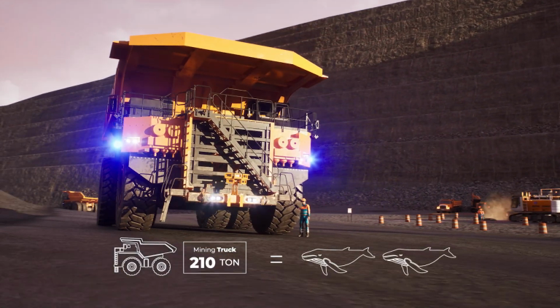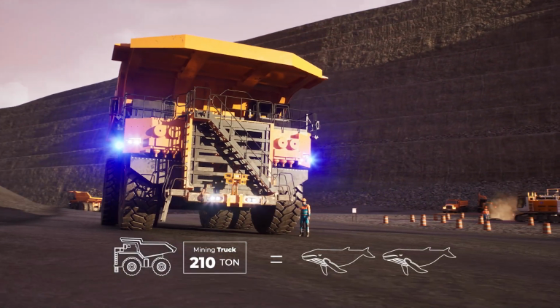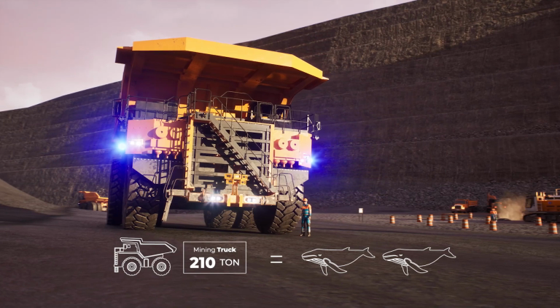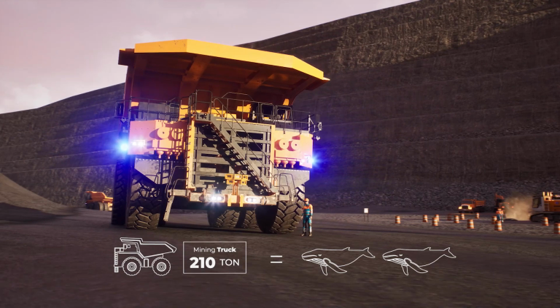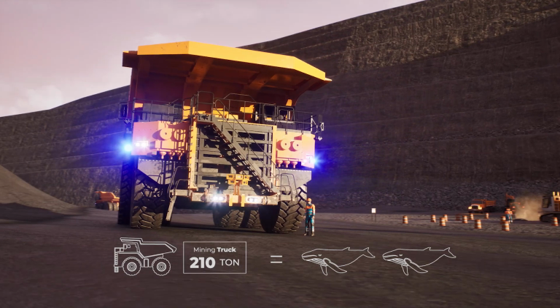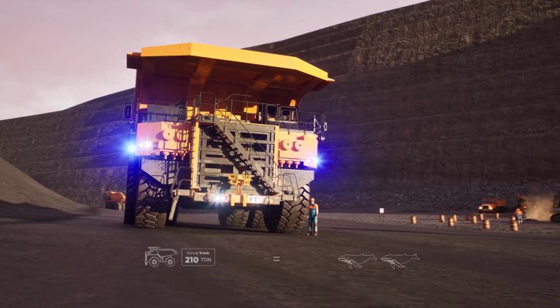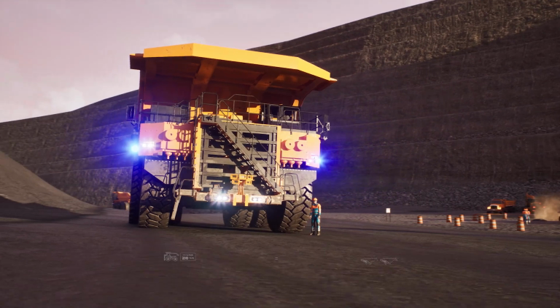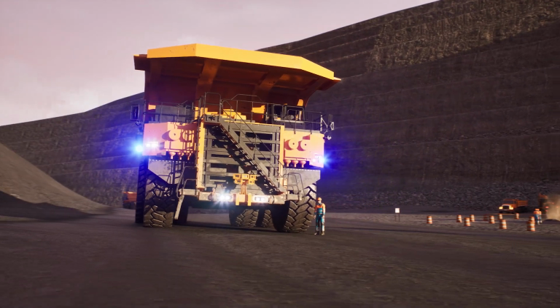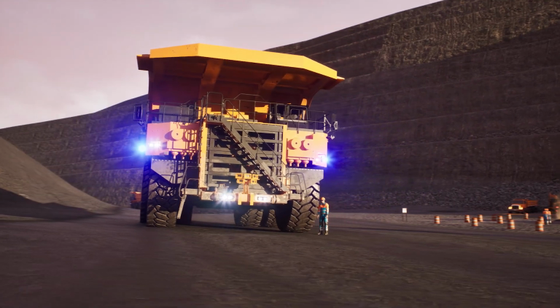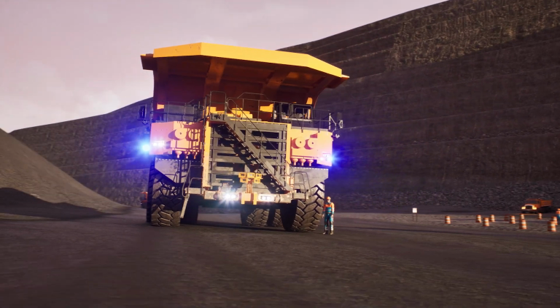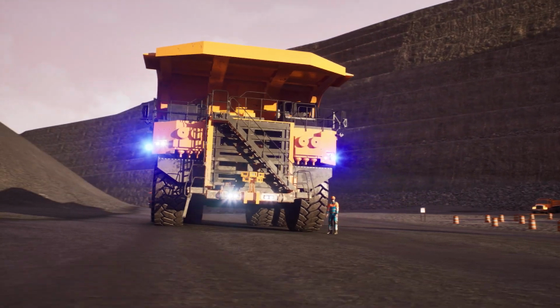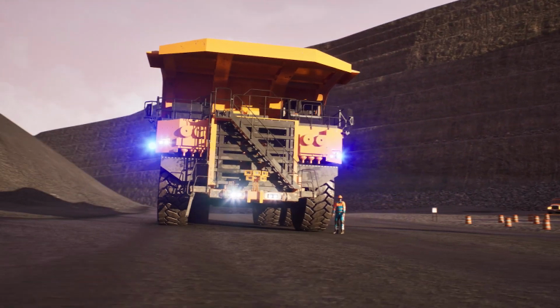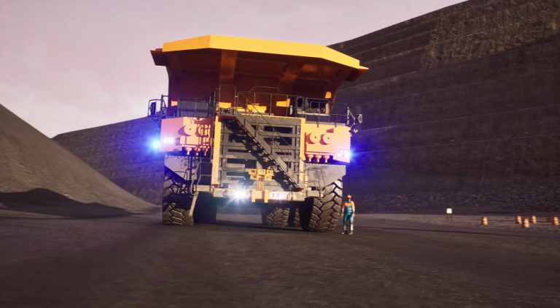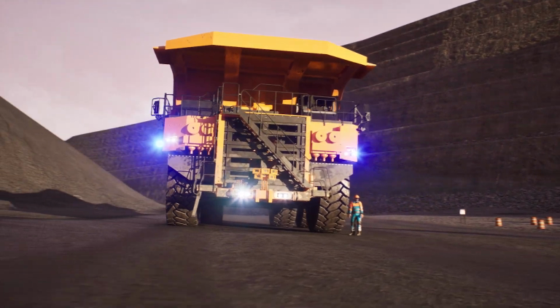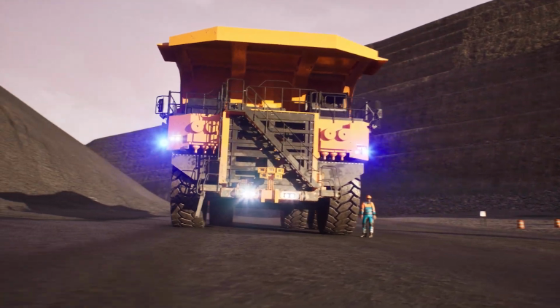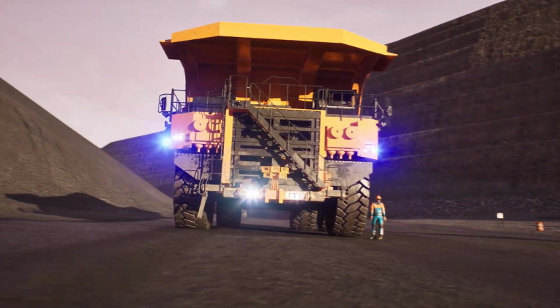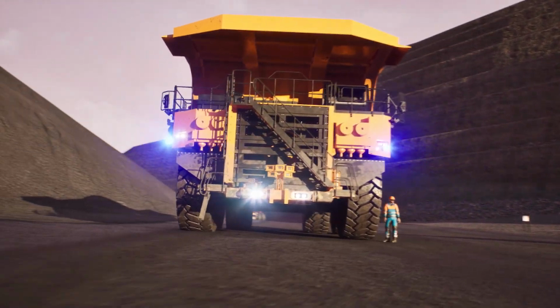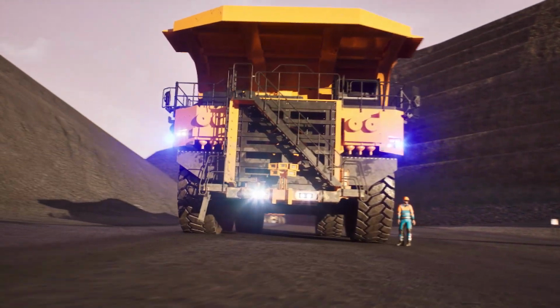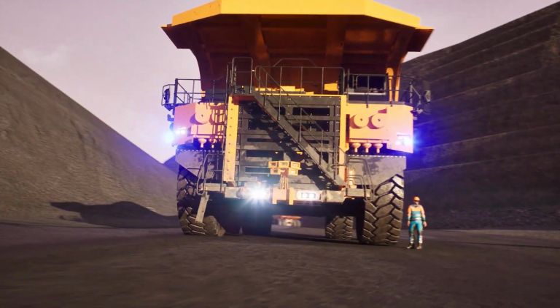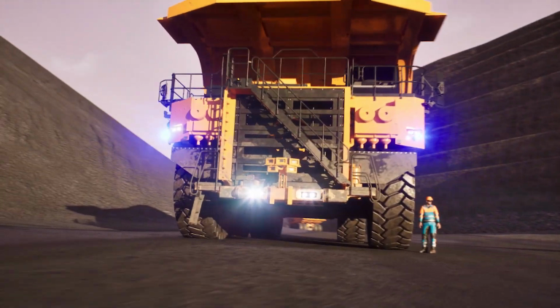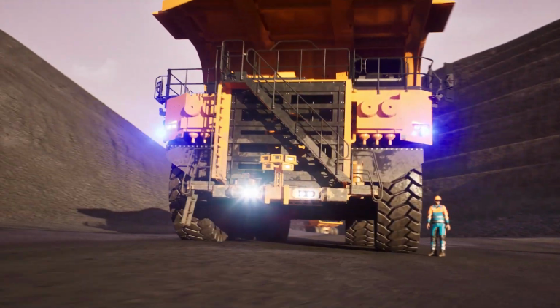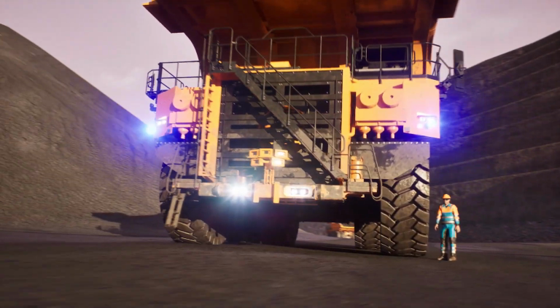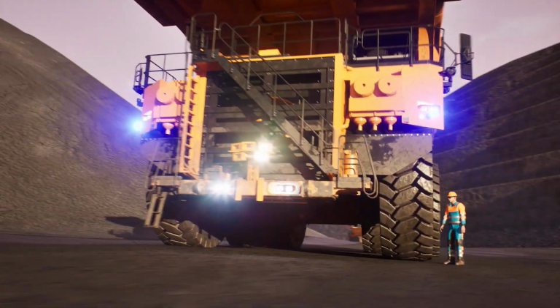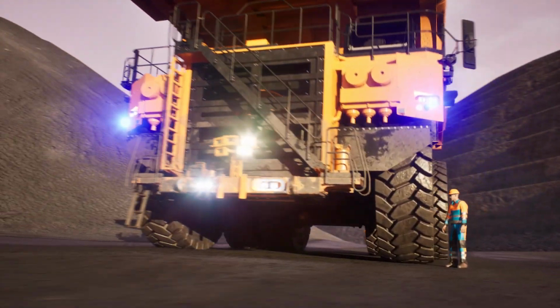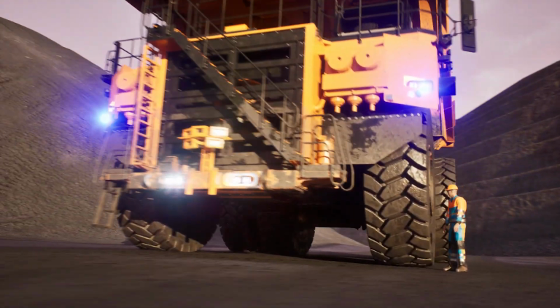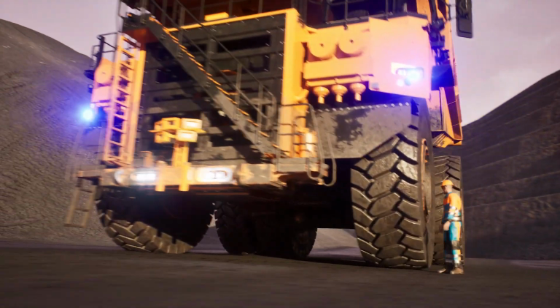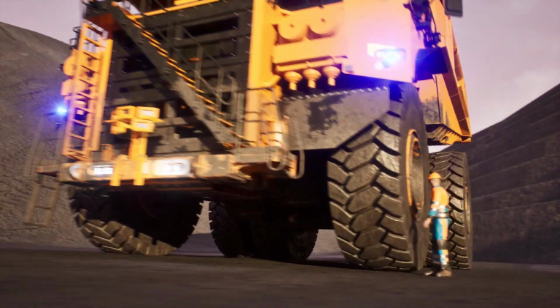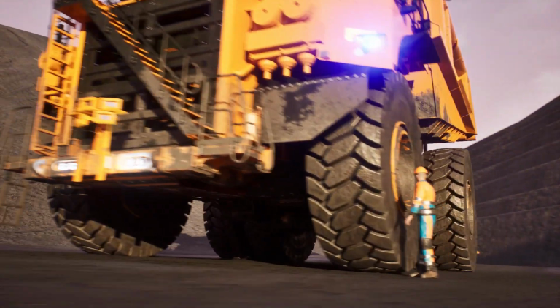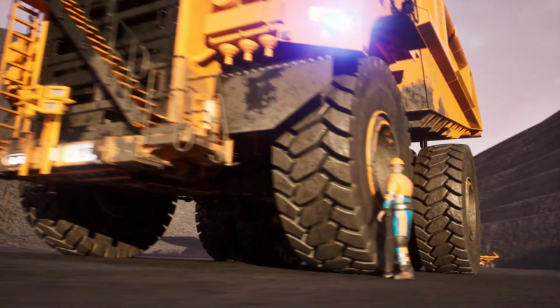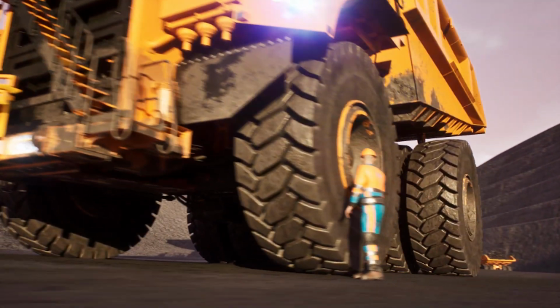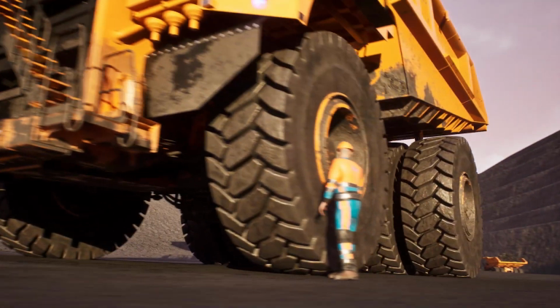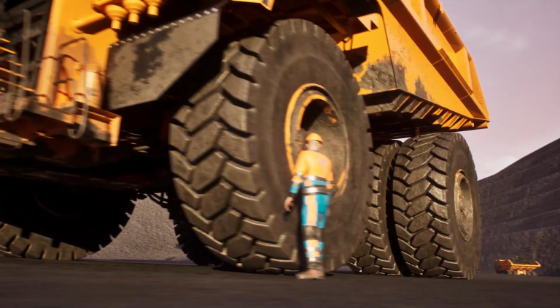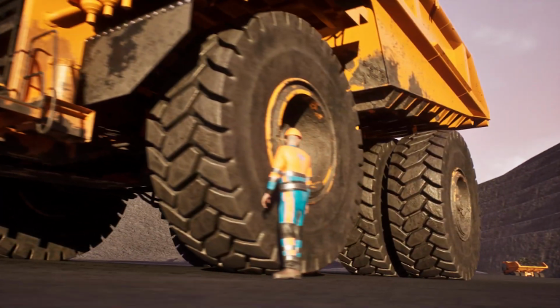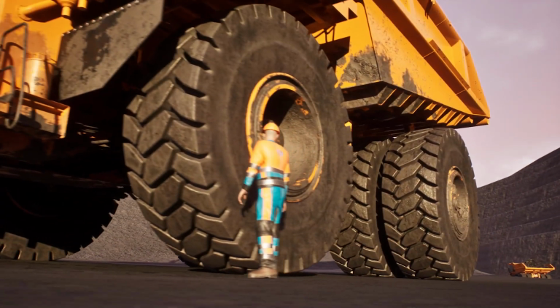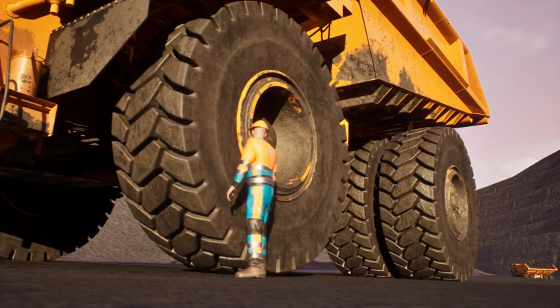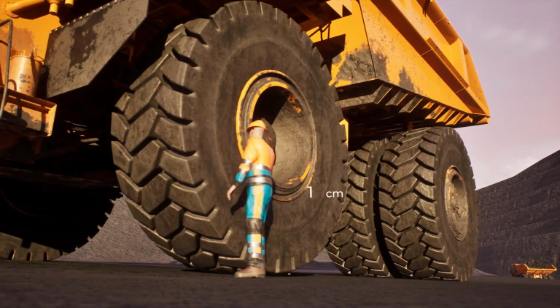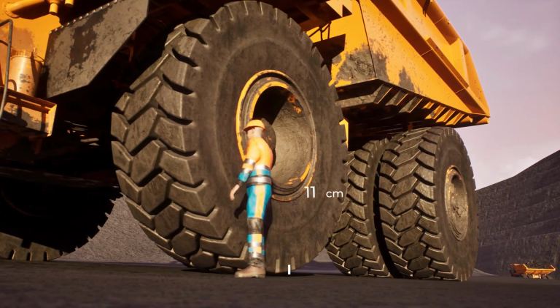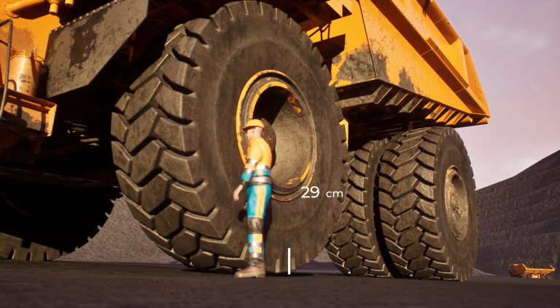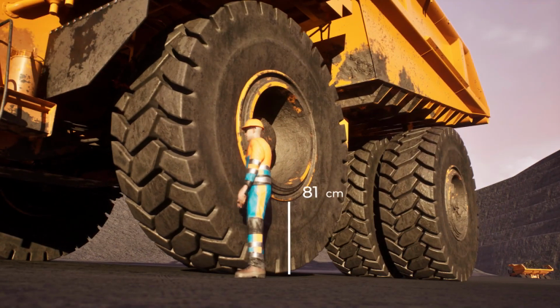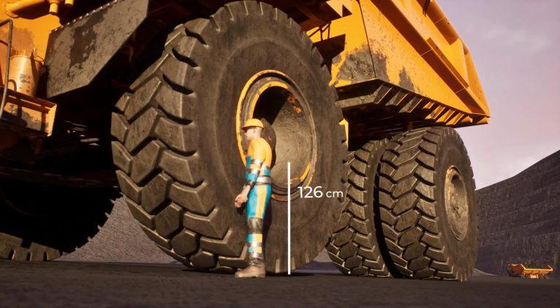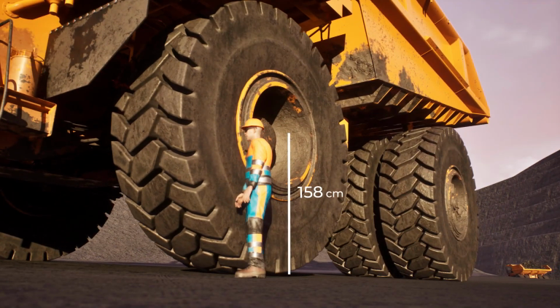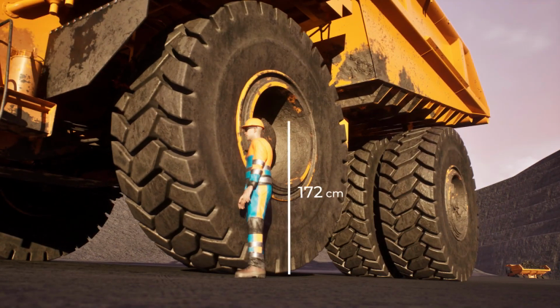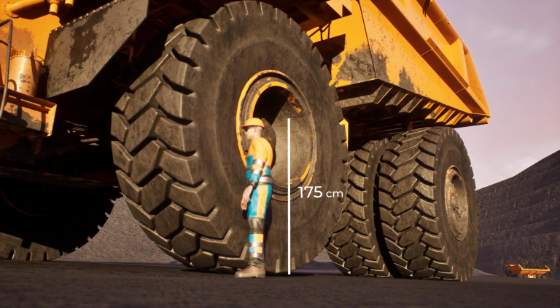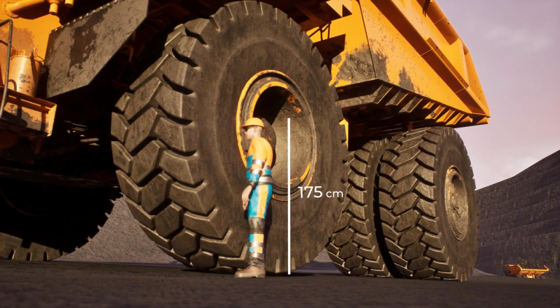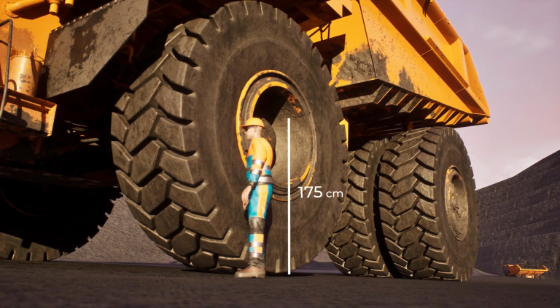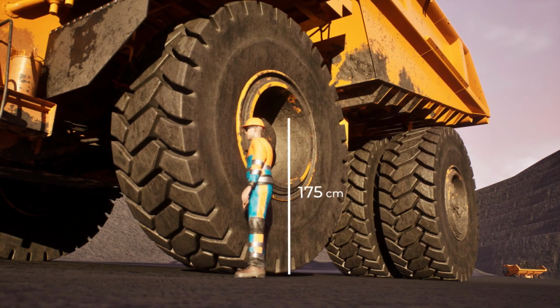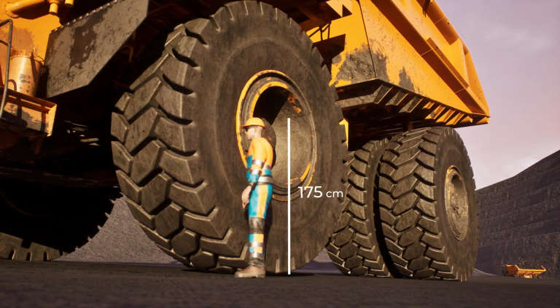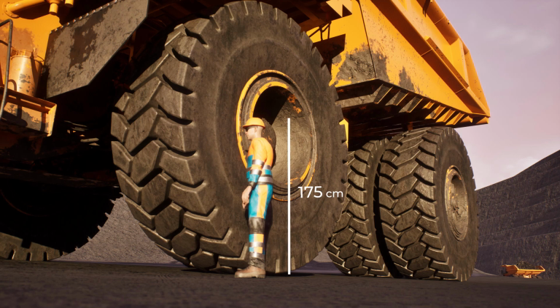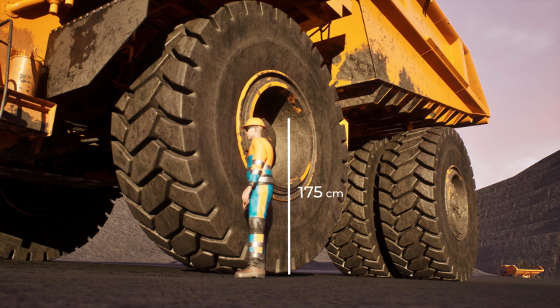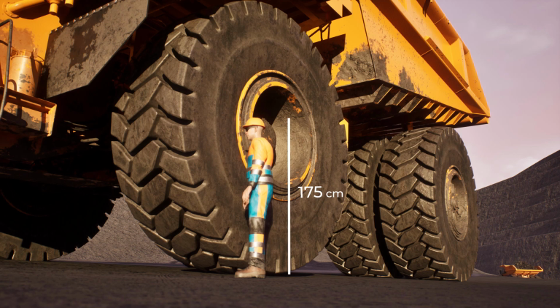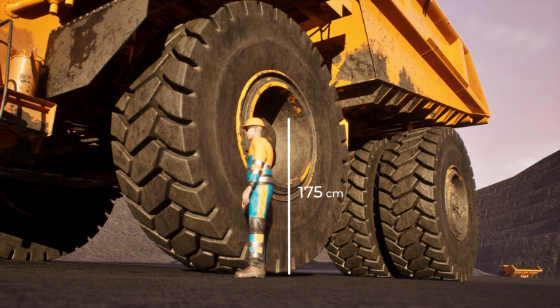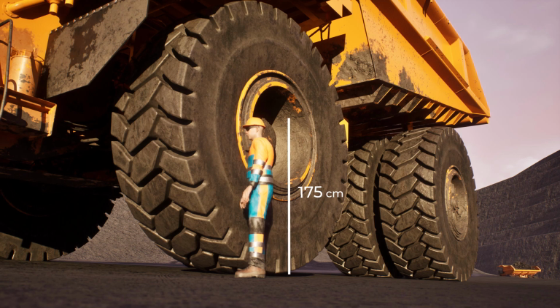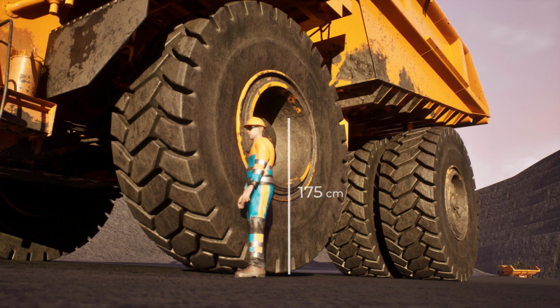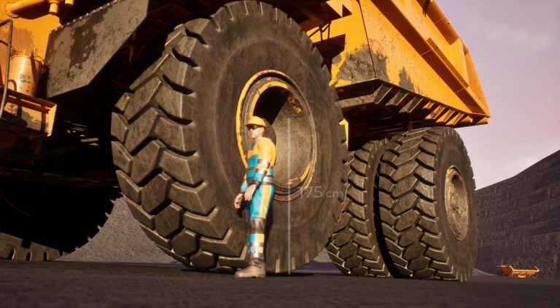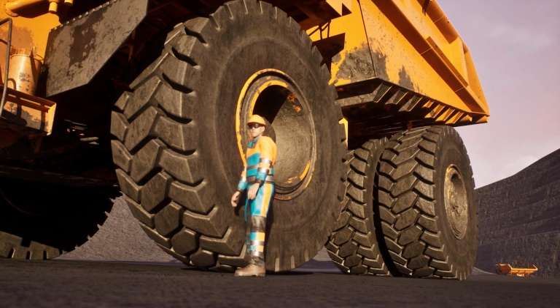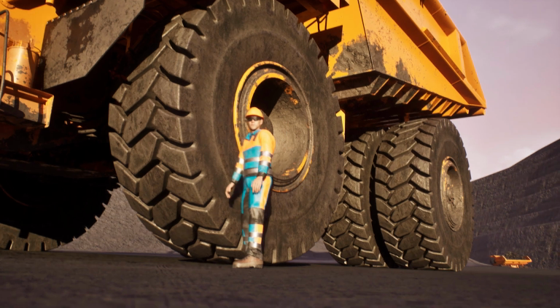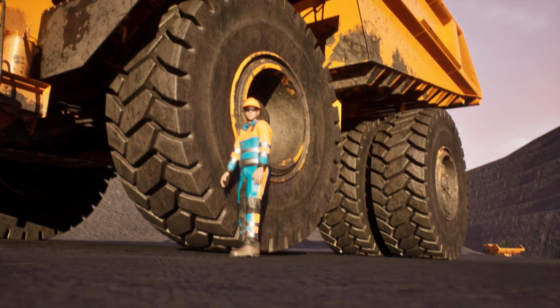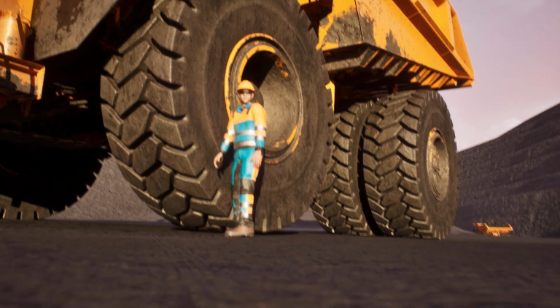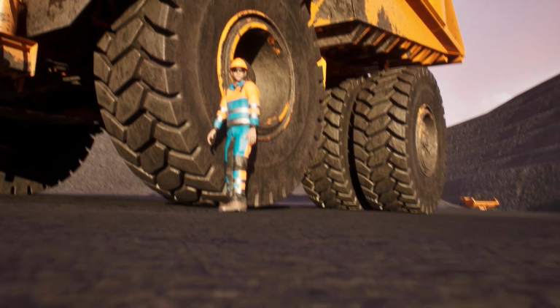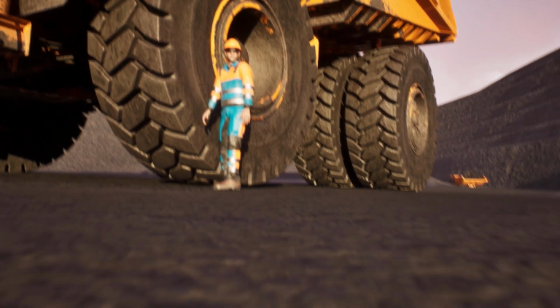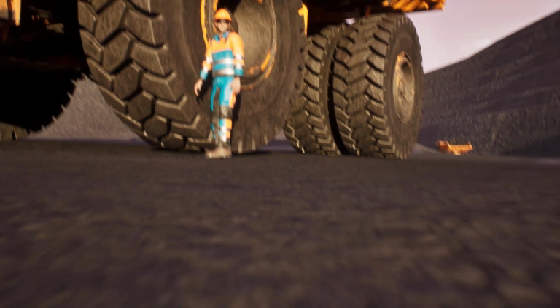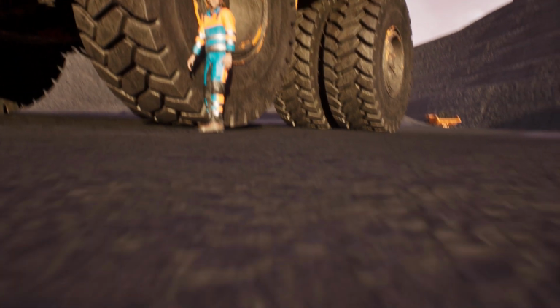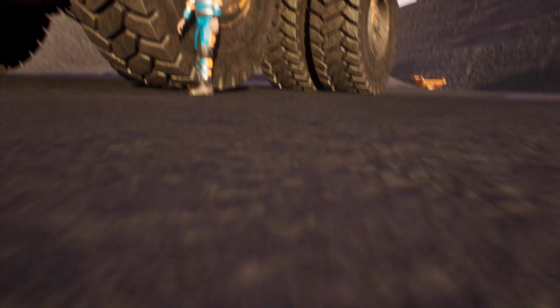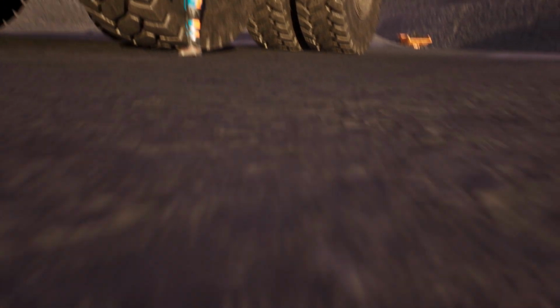If we compare them, the wheel of the vehicle exceeds by large a person of 1.75 meters. Bad luck for you, little guy.